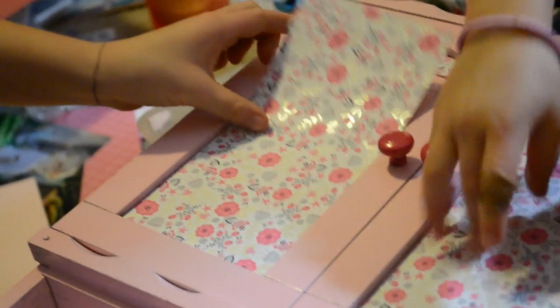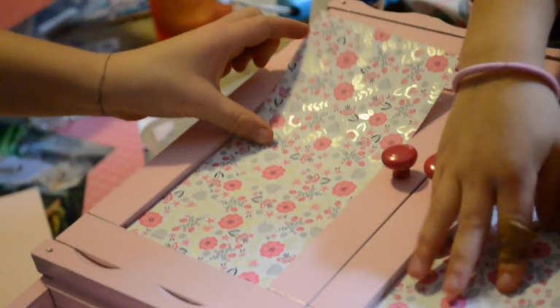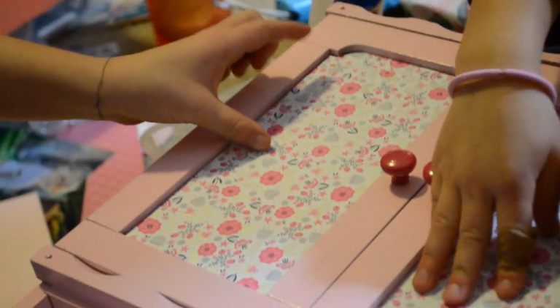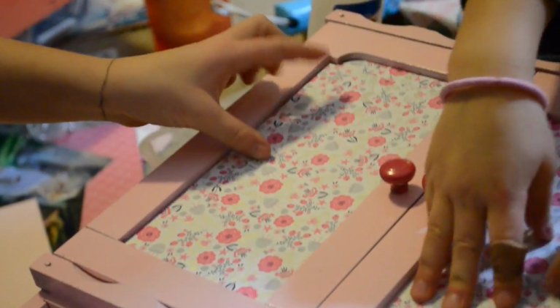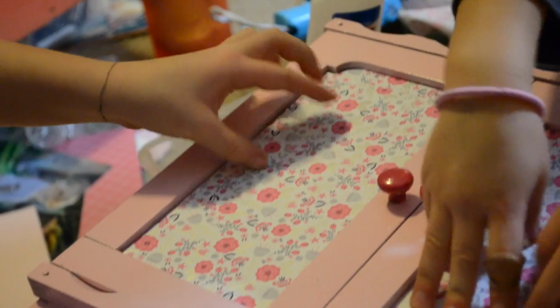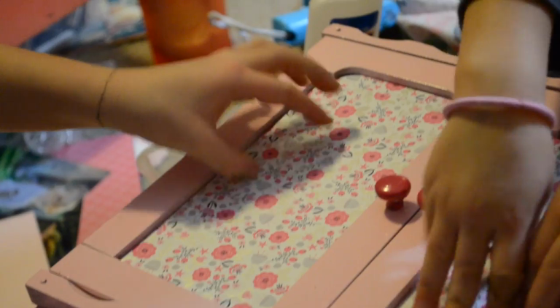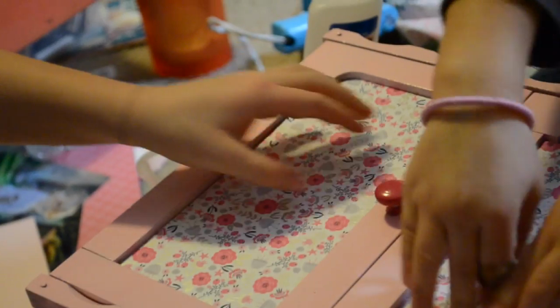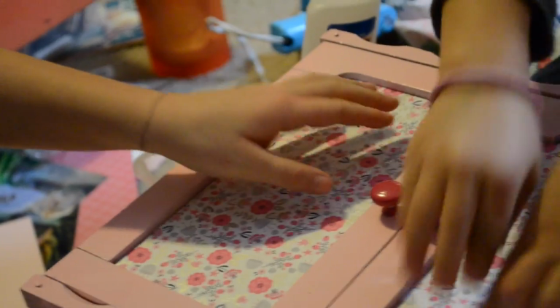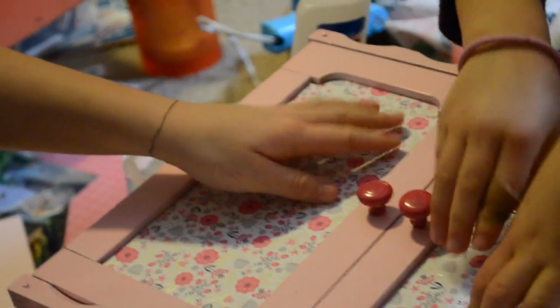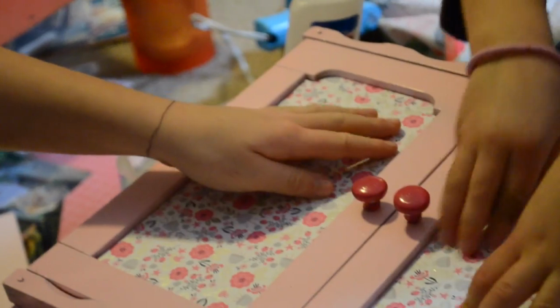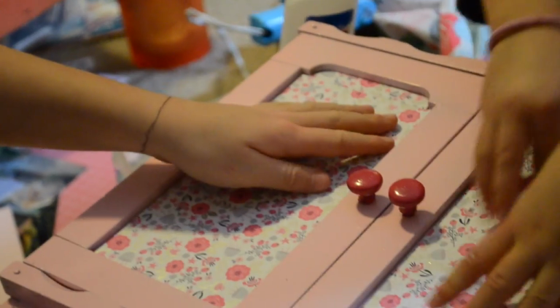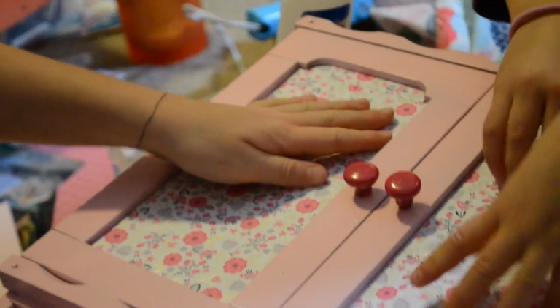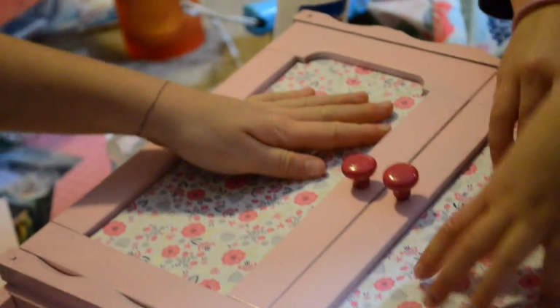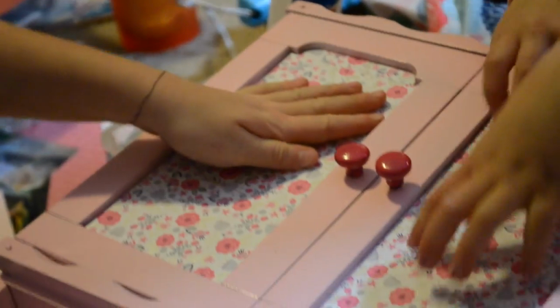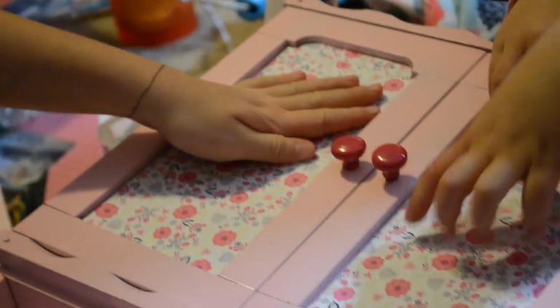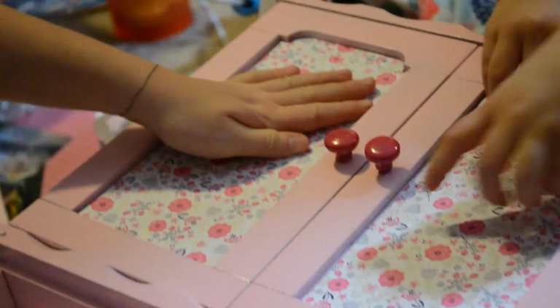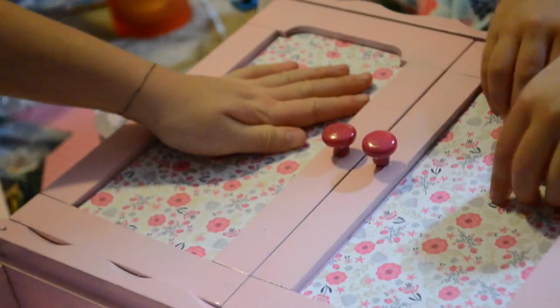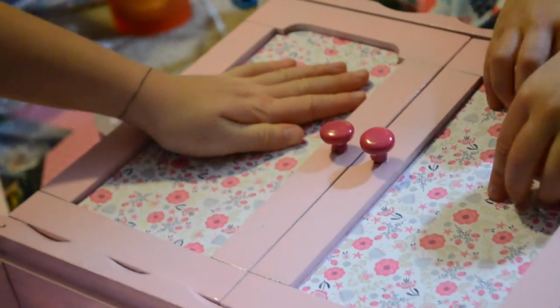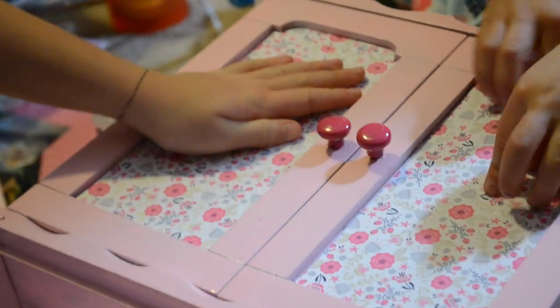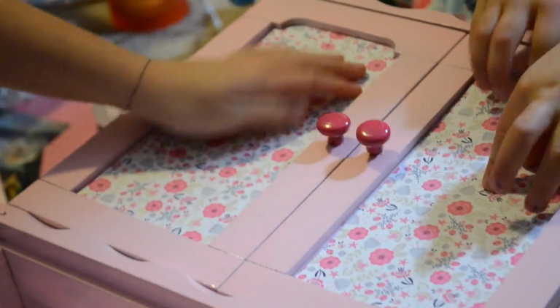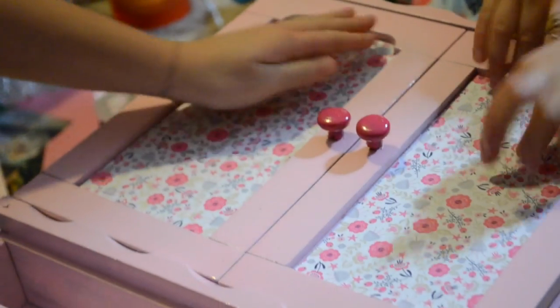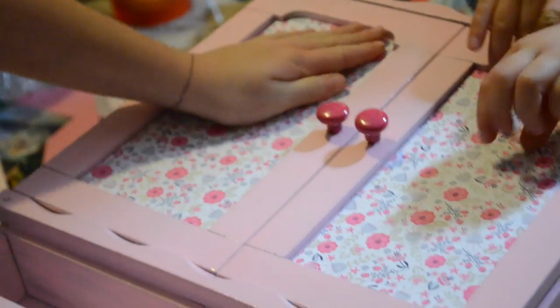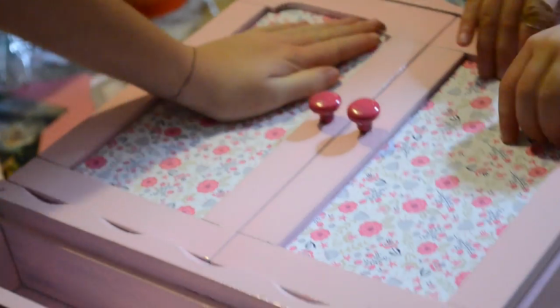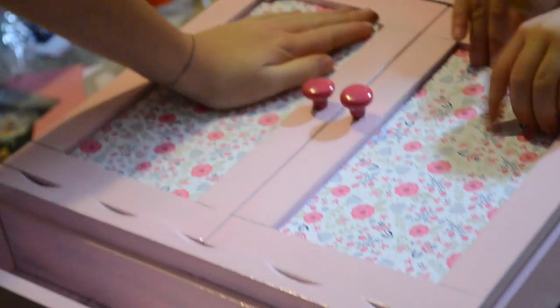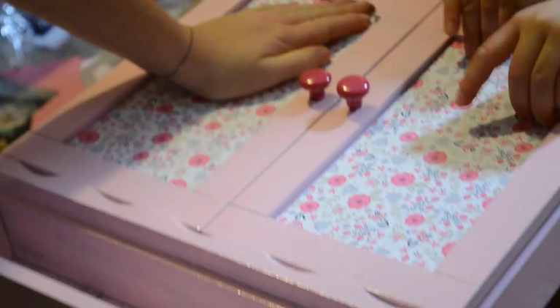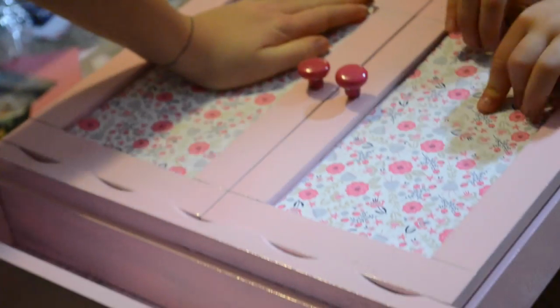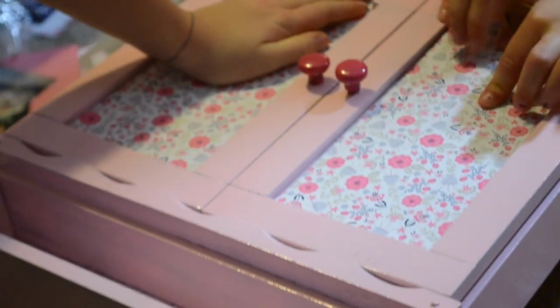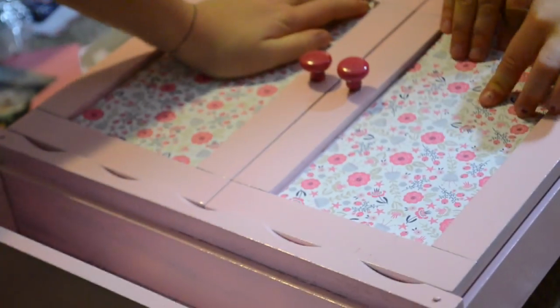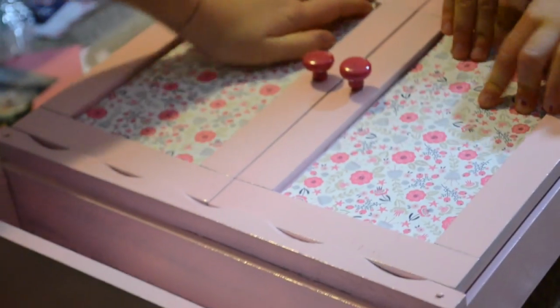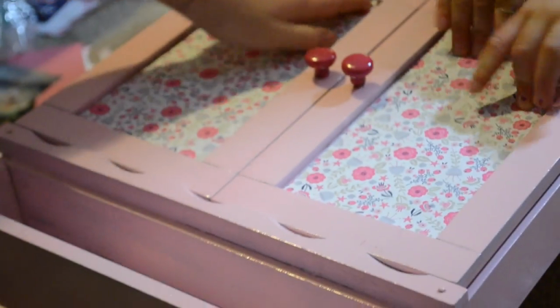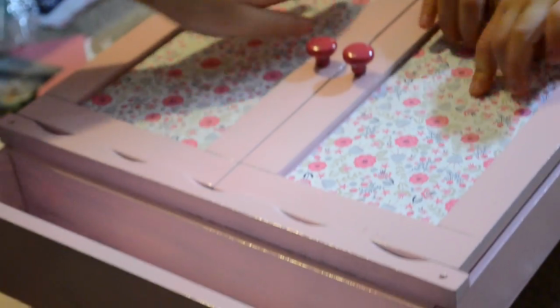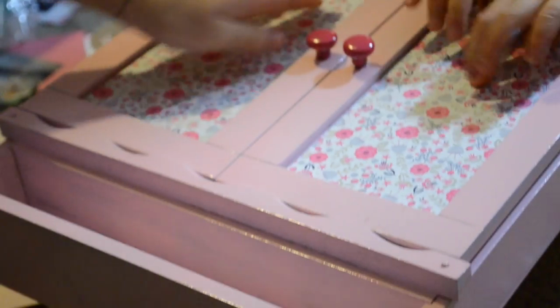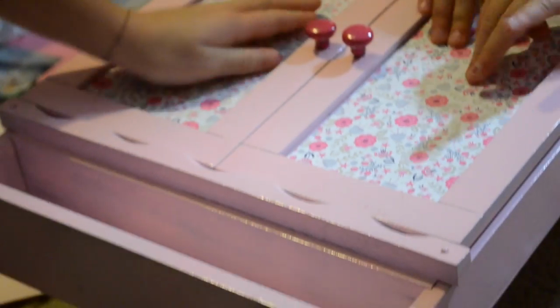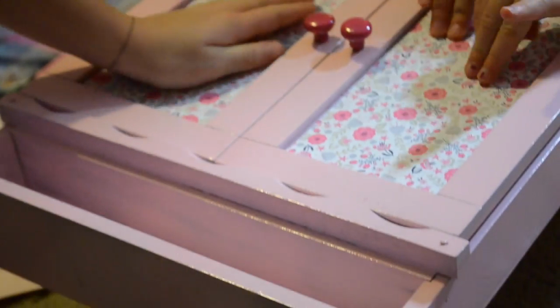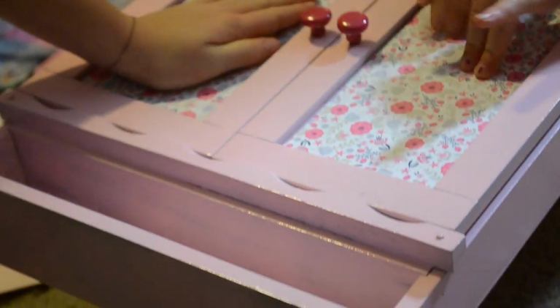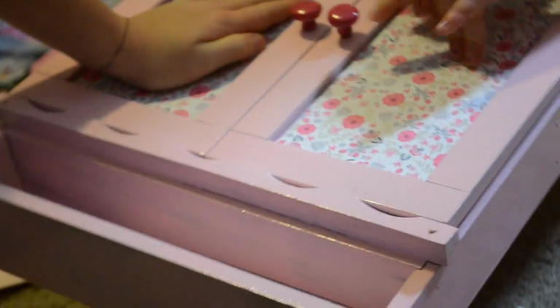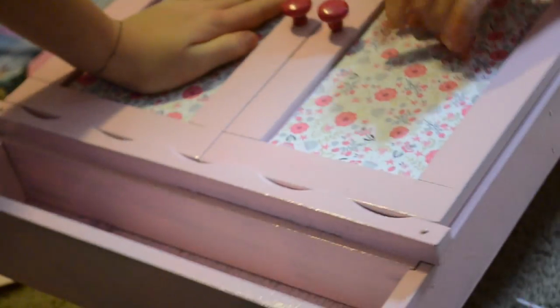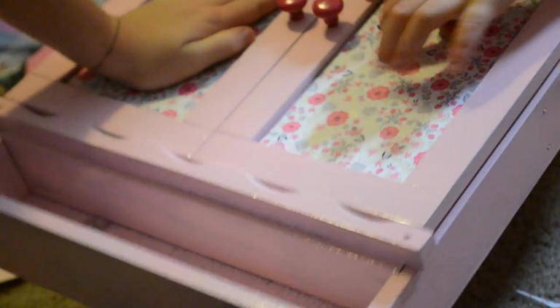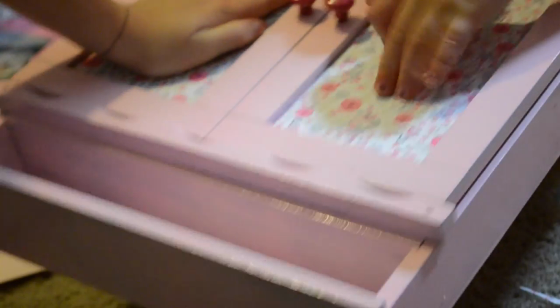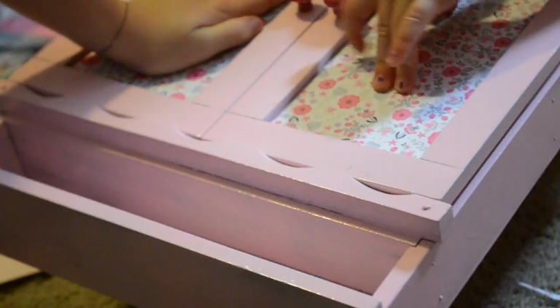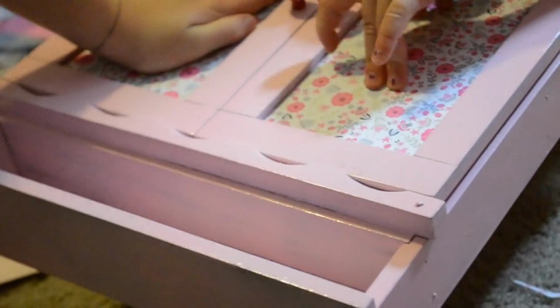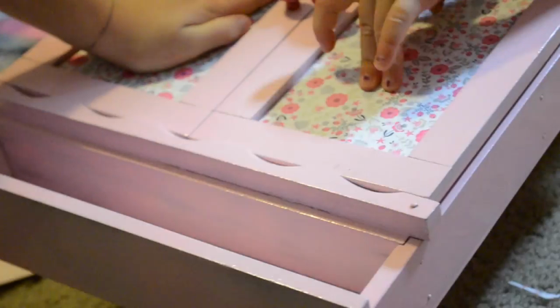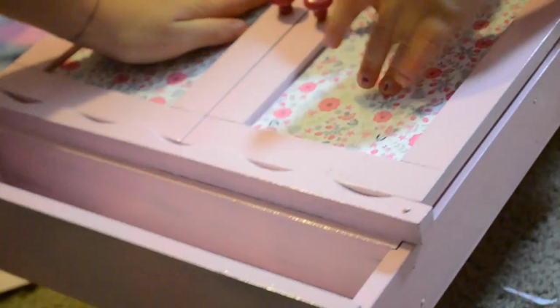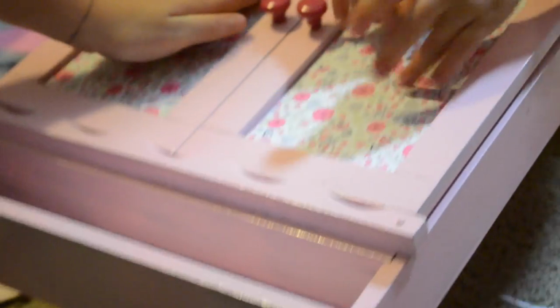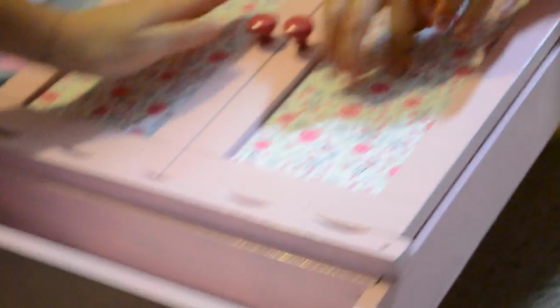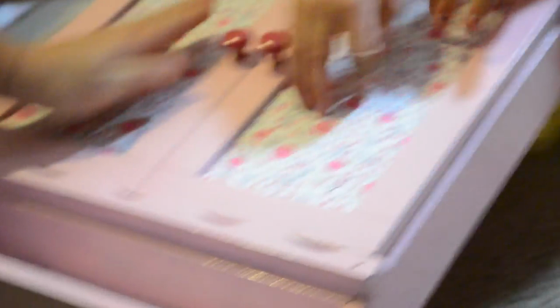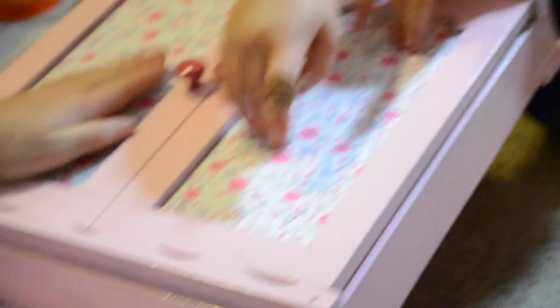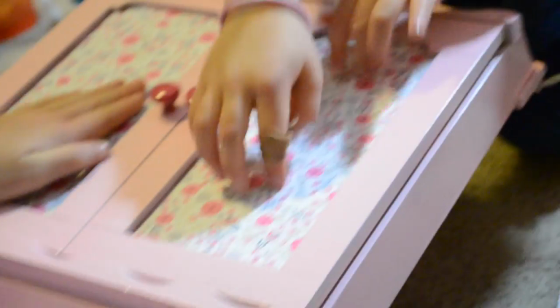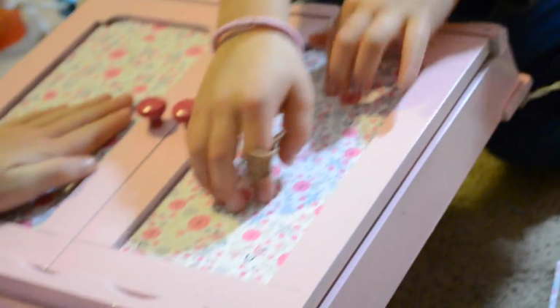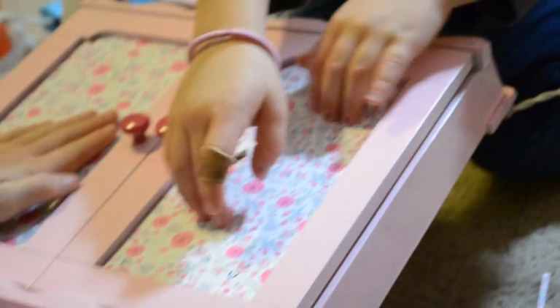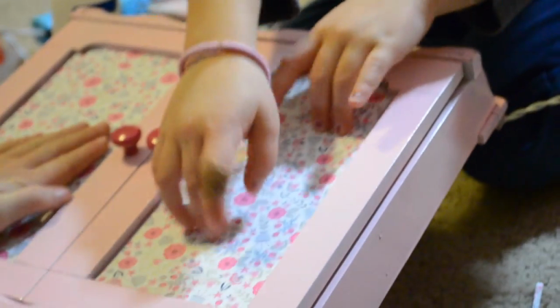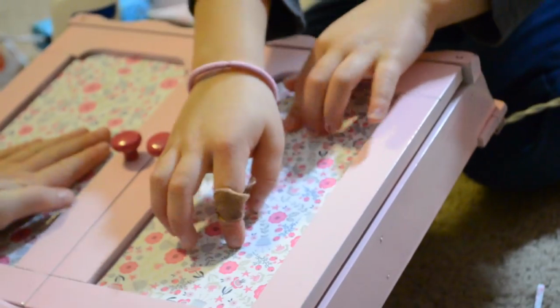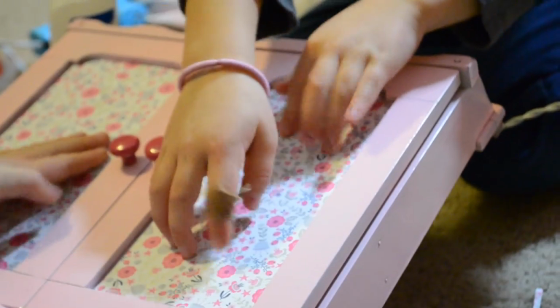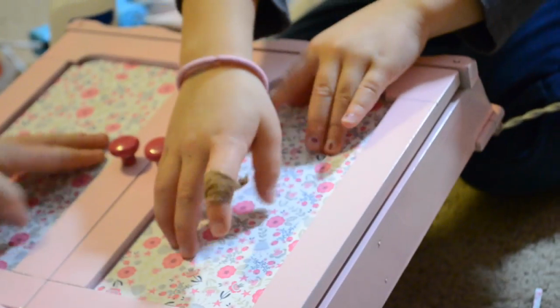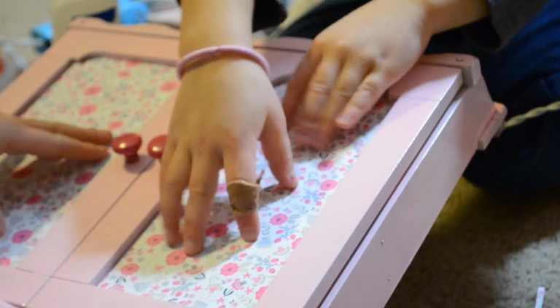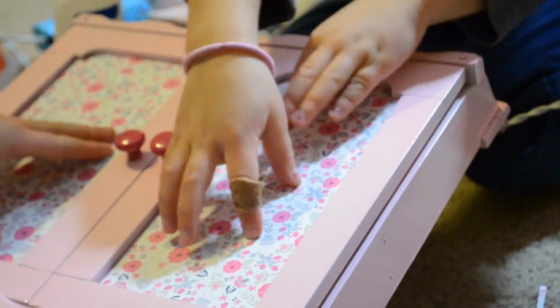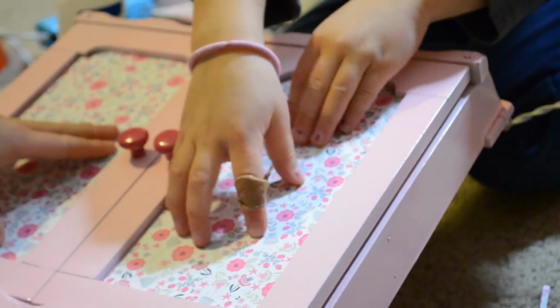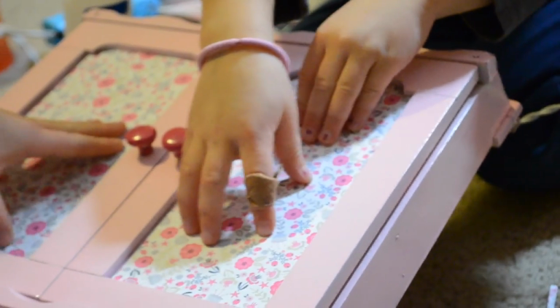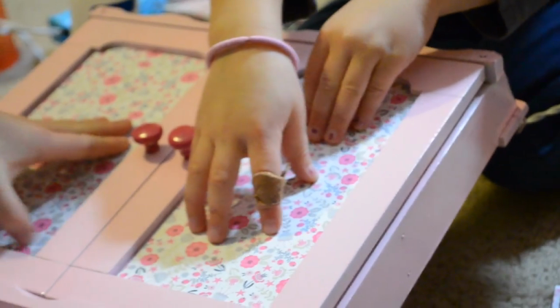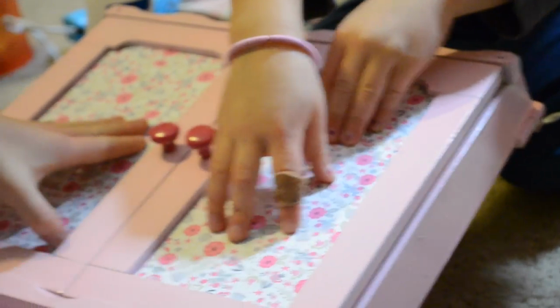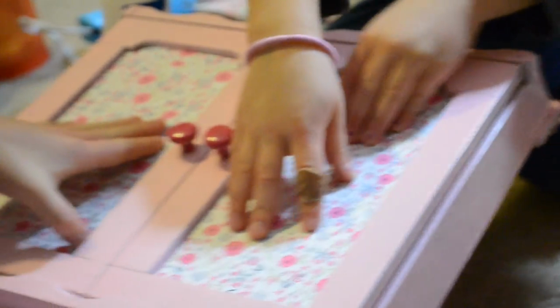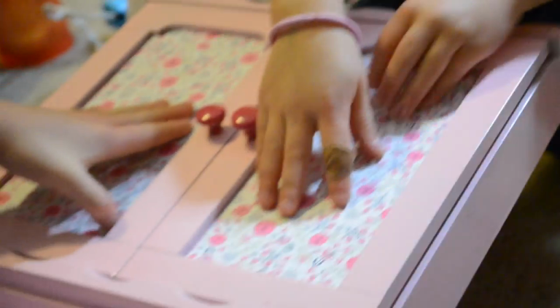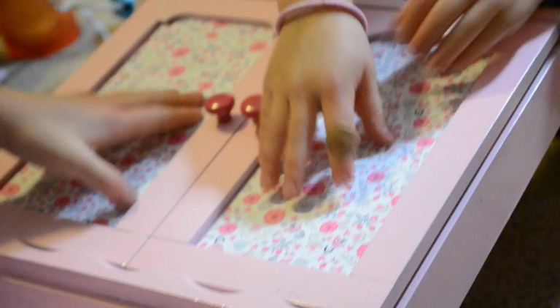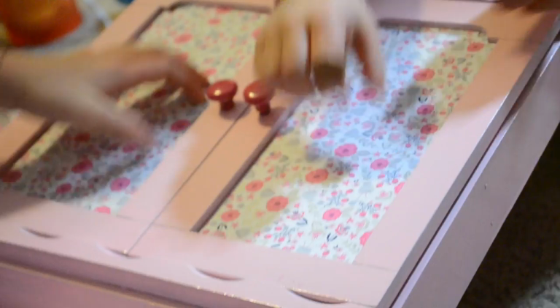Use things you already have, like this old cute thing that used to be wood — we just spray painted it and spruced it up with some scrapbooking paper.